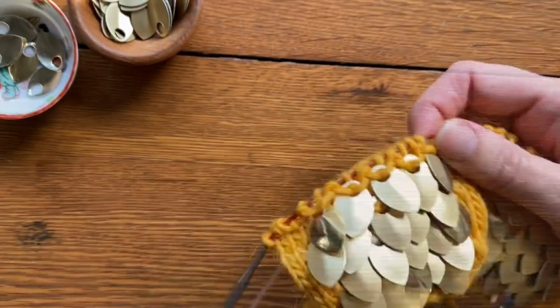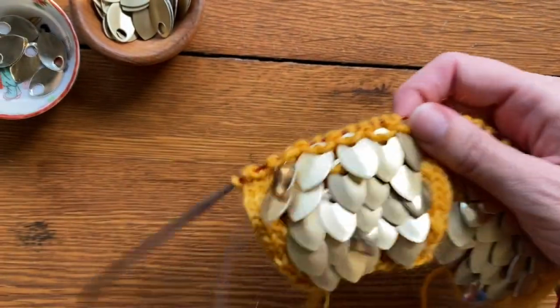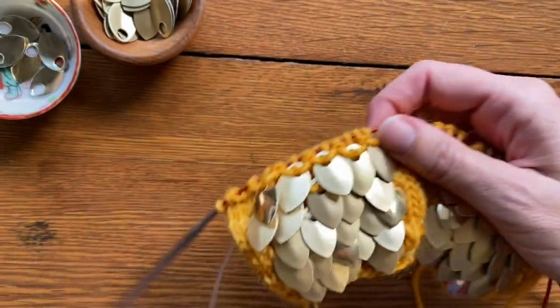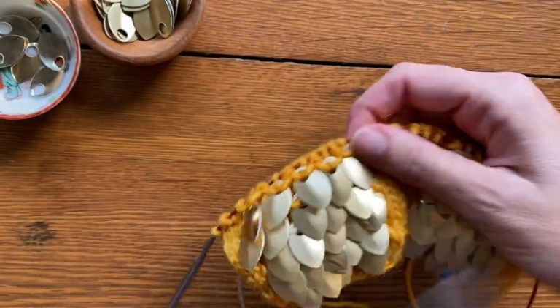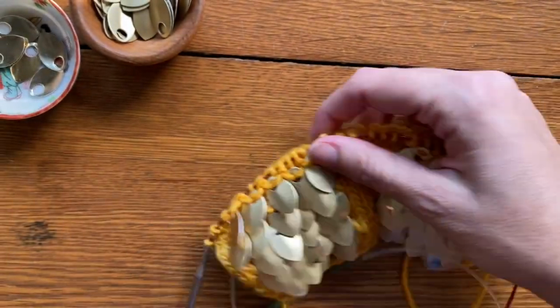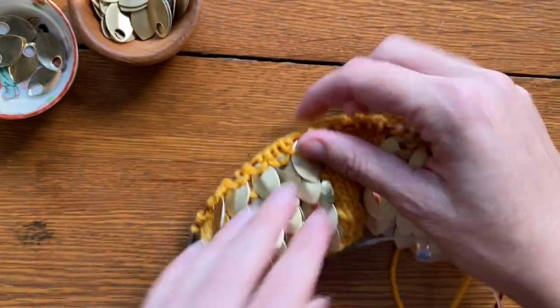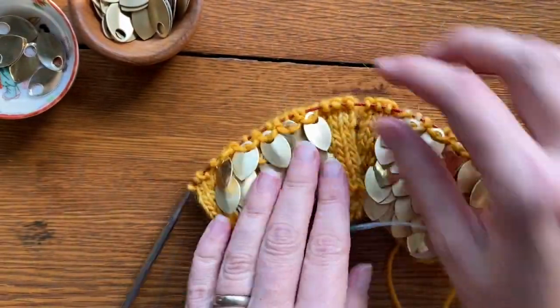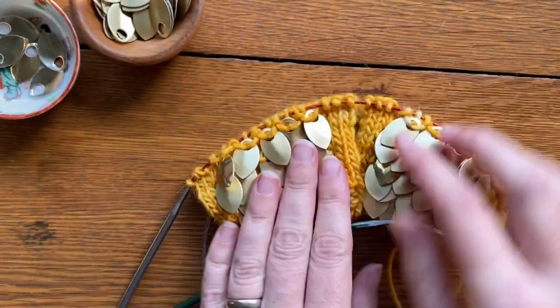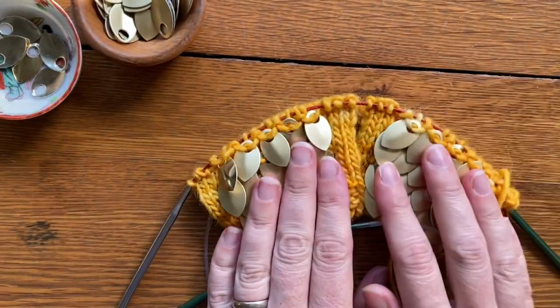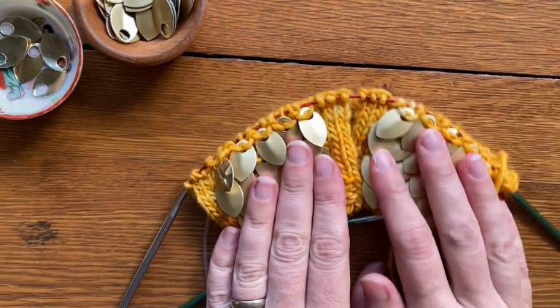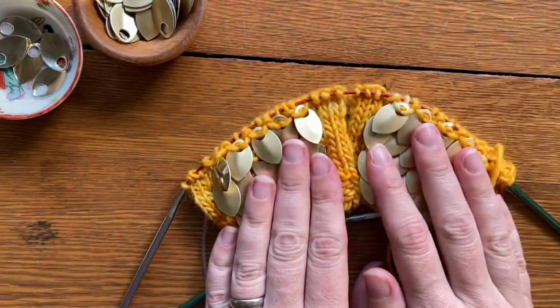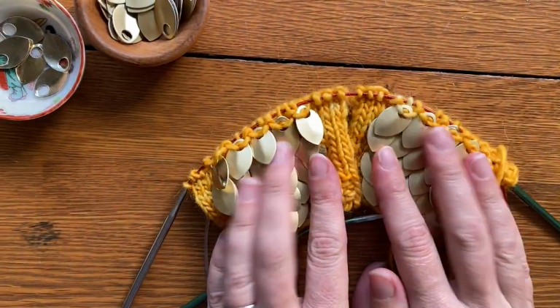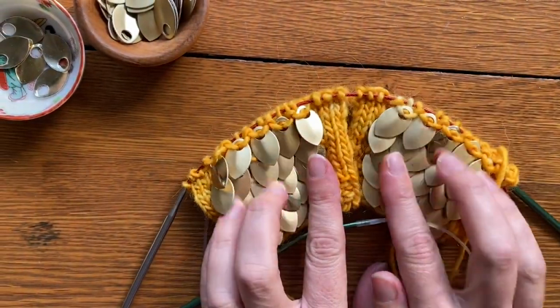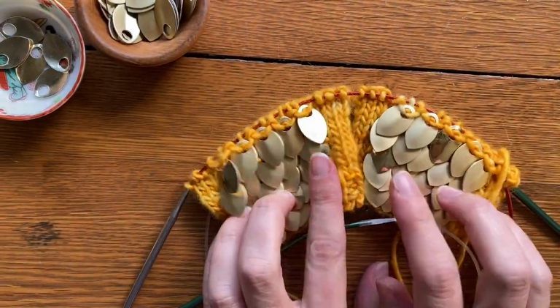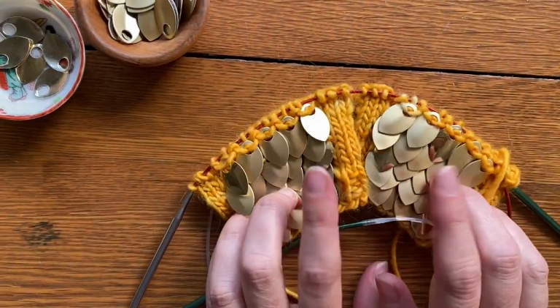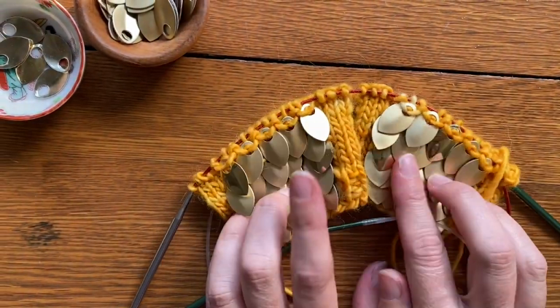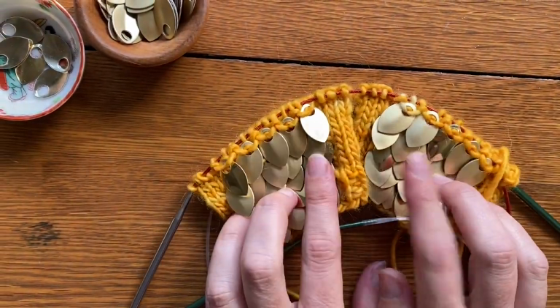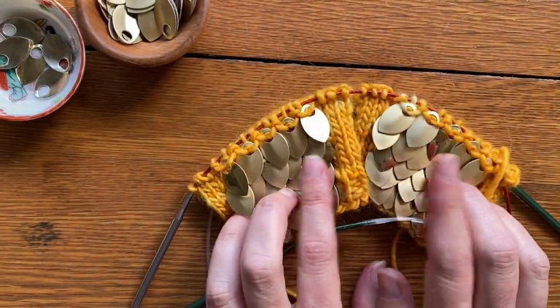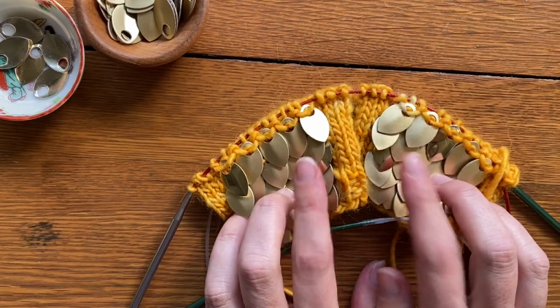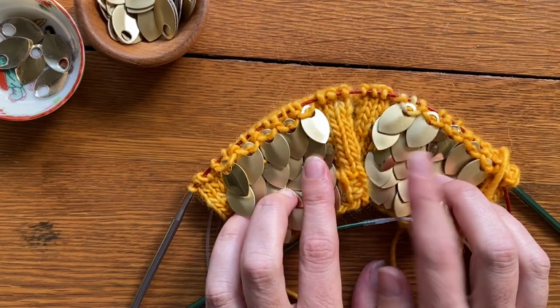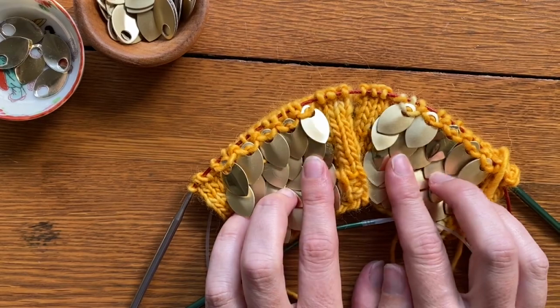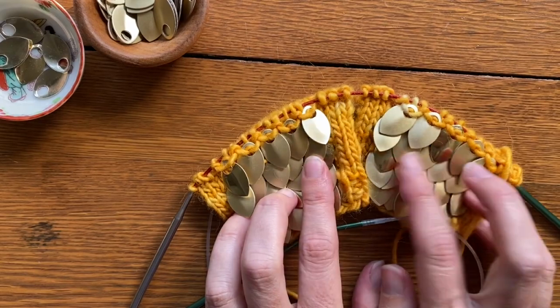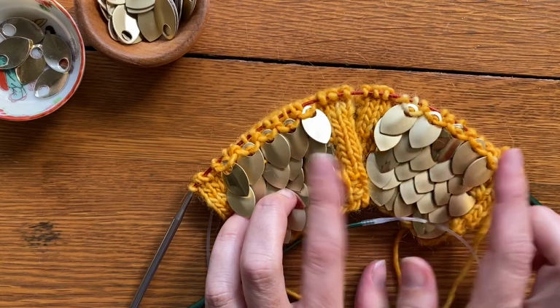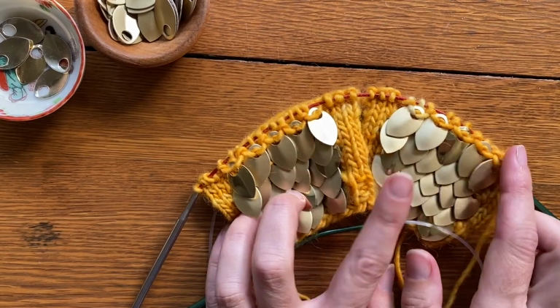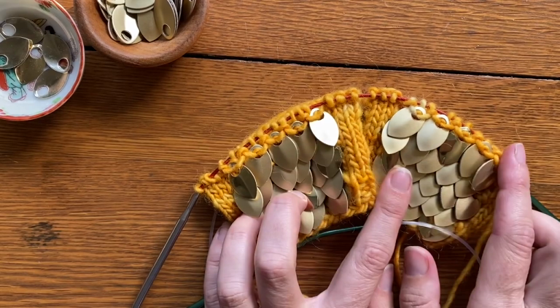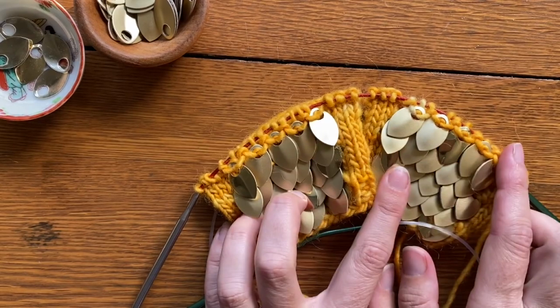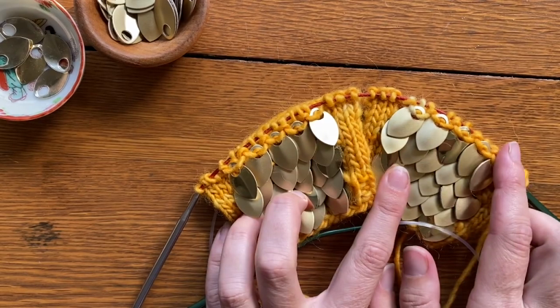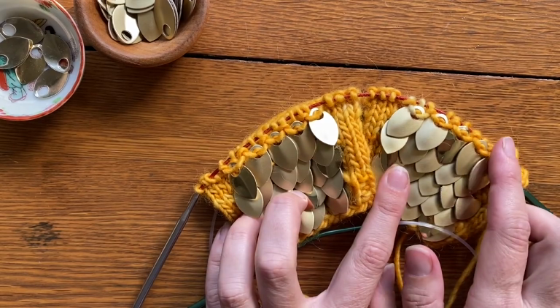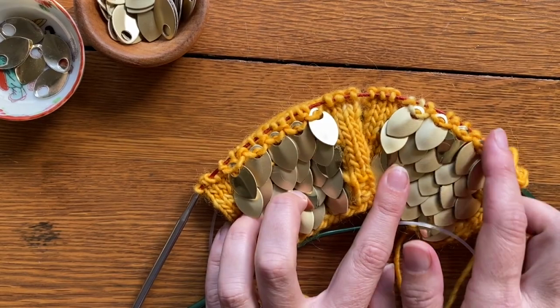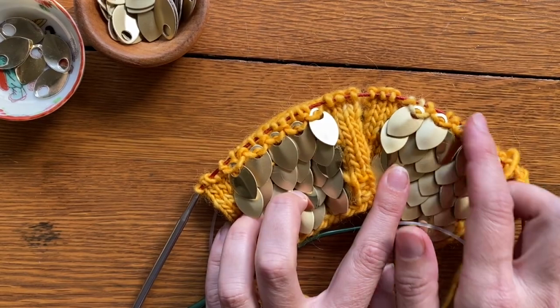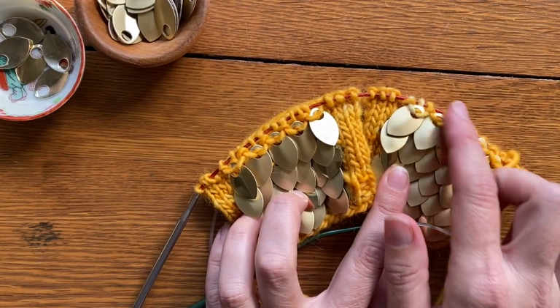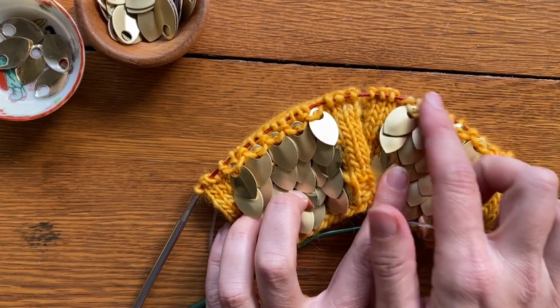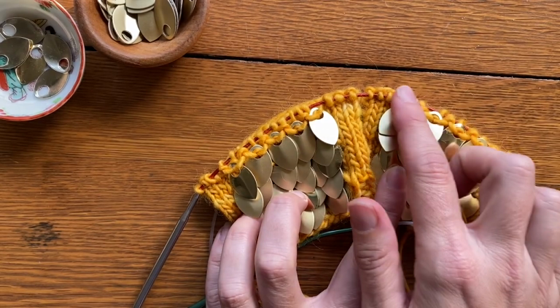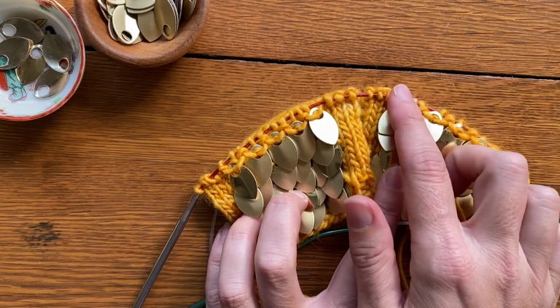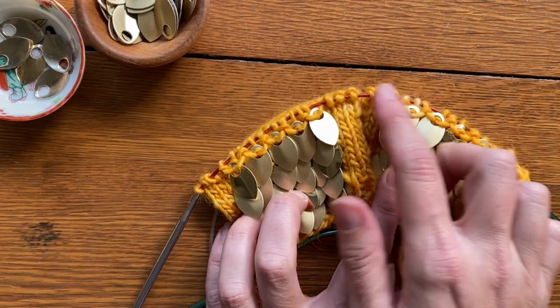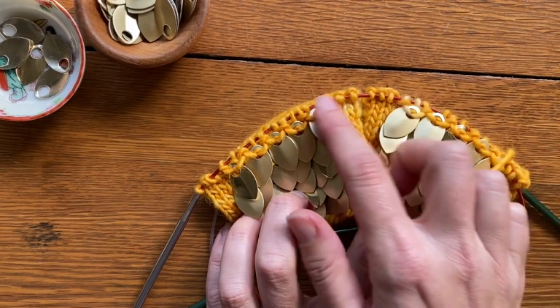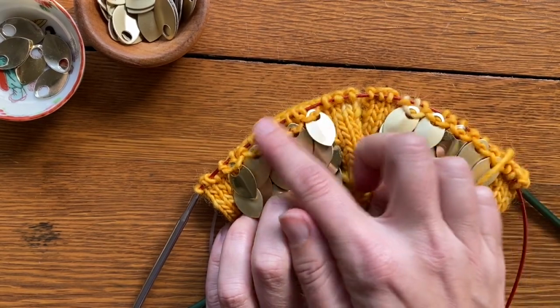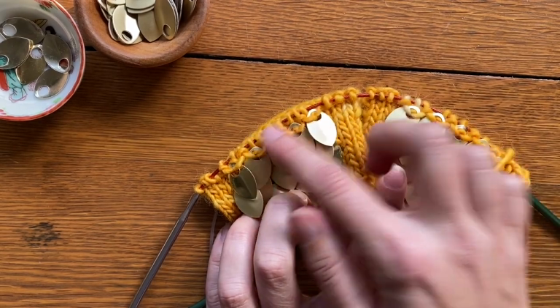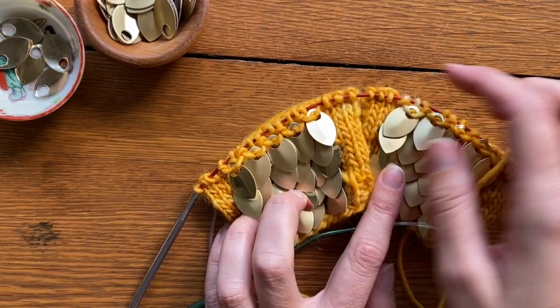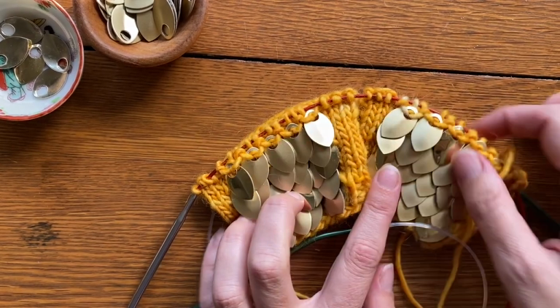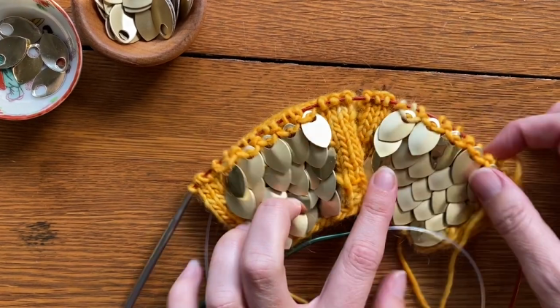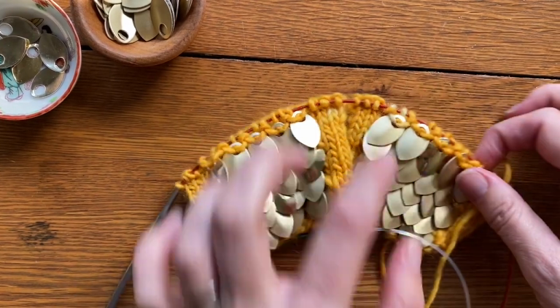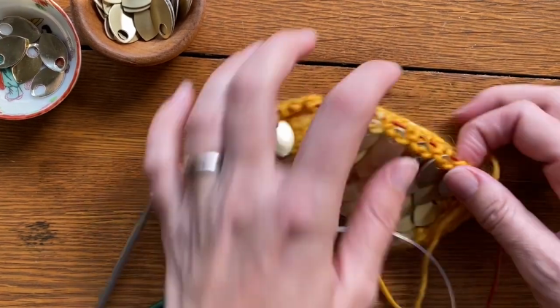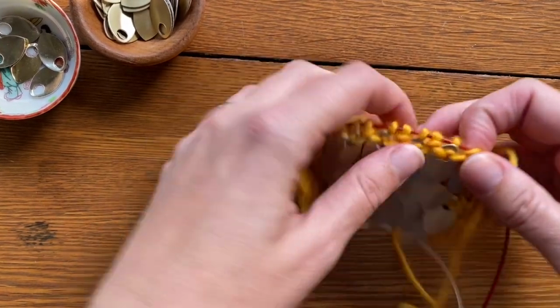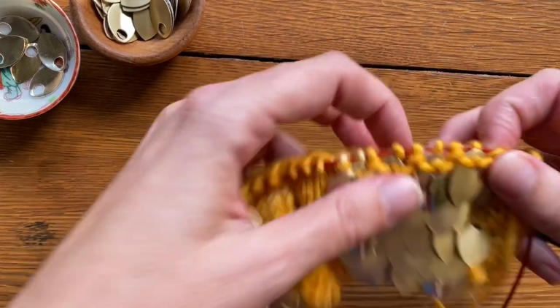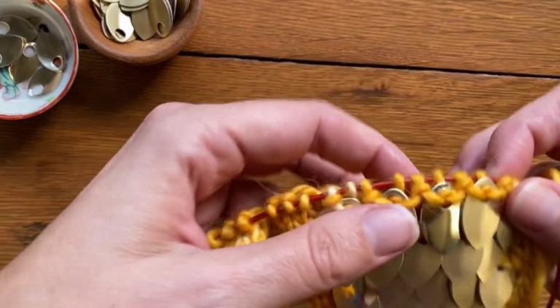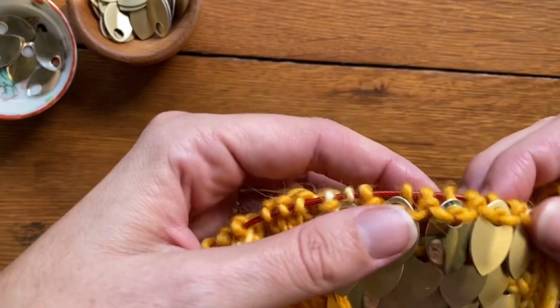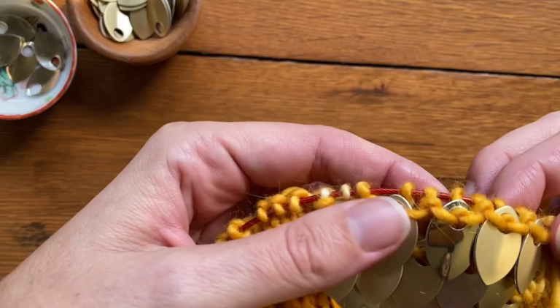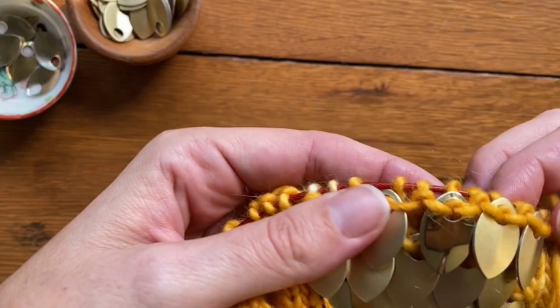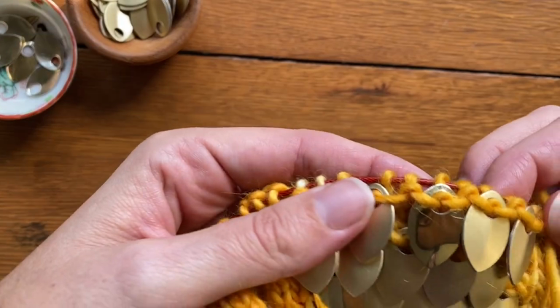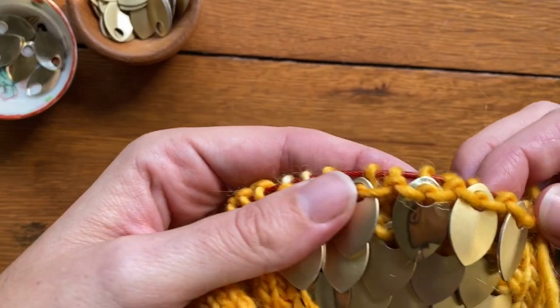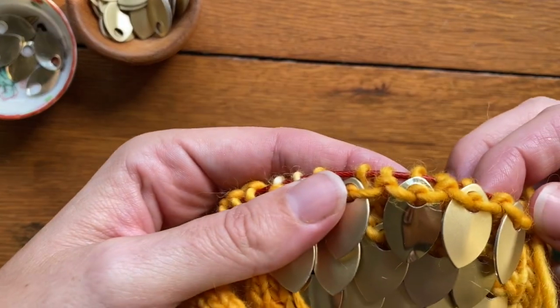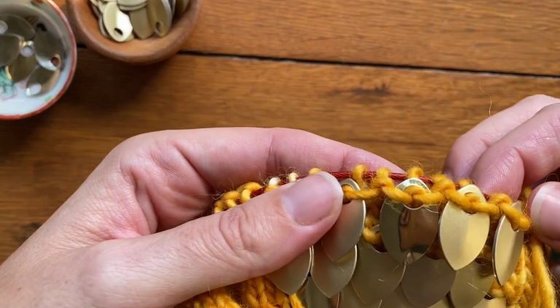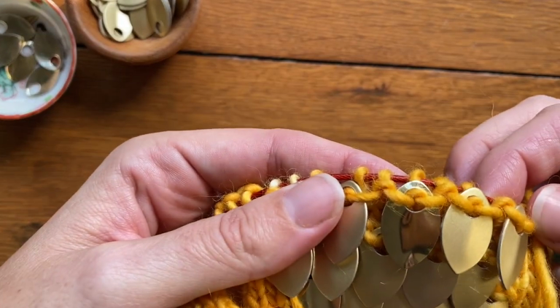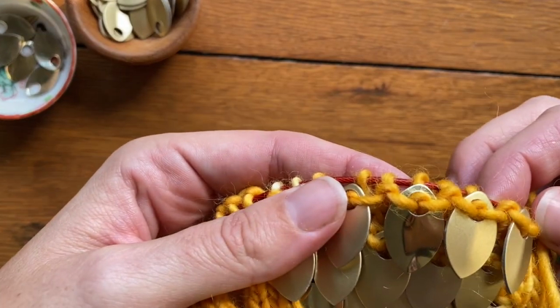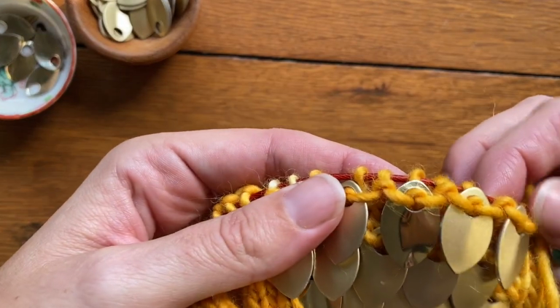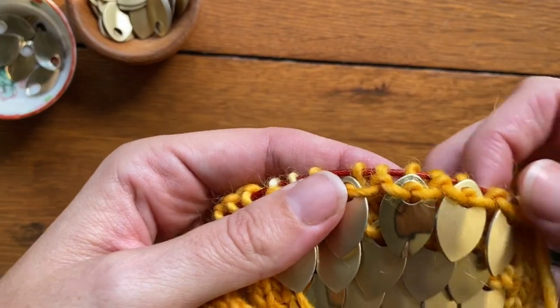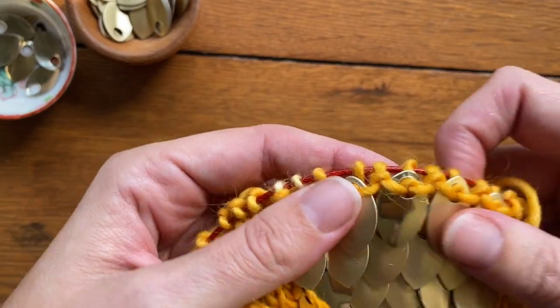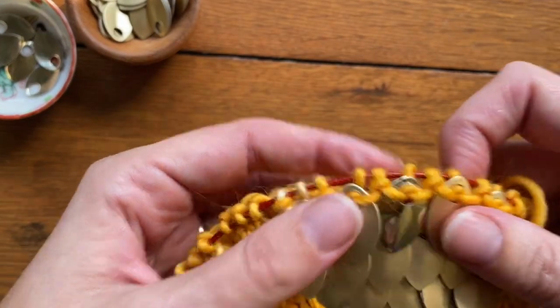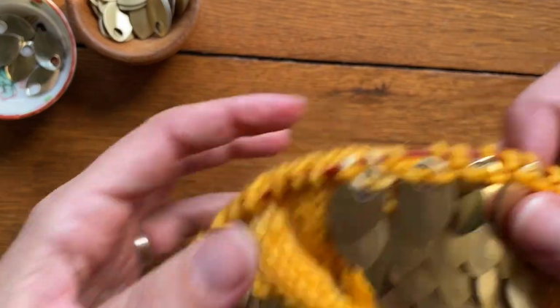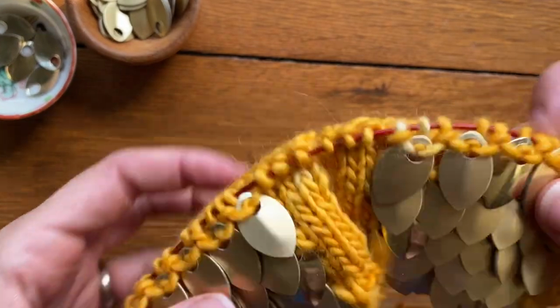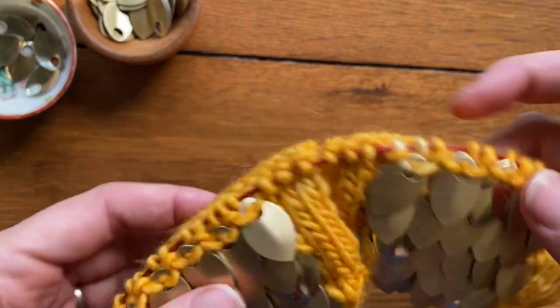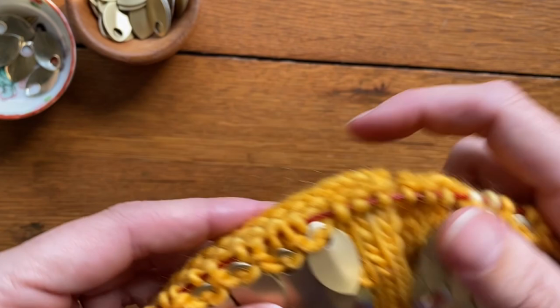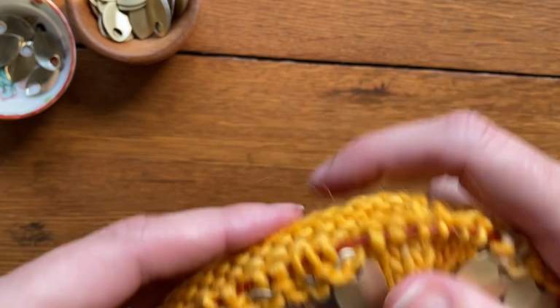Now we're back to the front of the work, which is the back of the hand where the scales go. Continue to work in the scale pattern throughout.